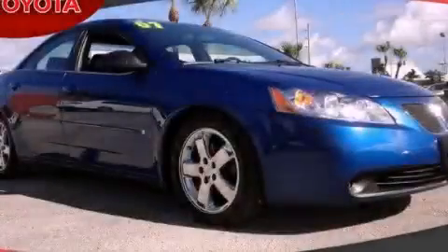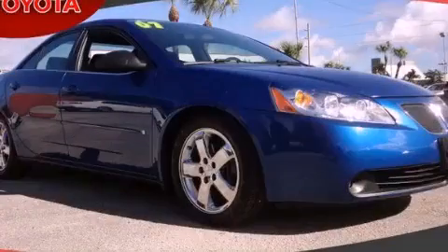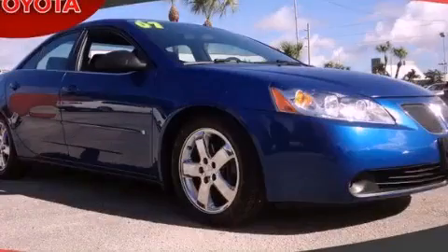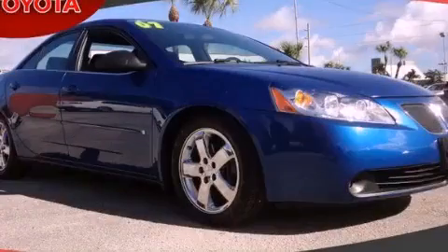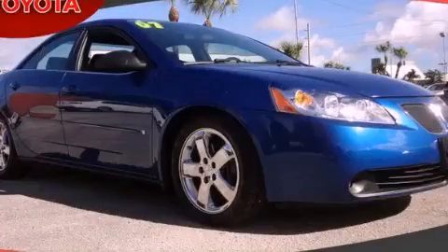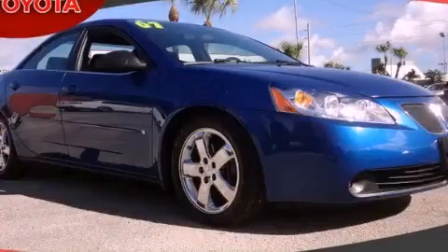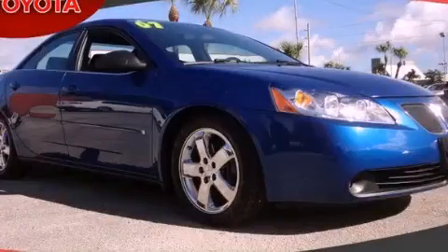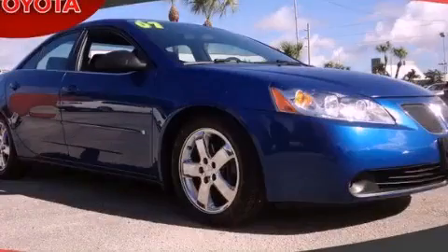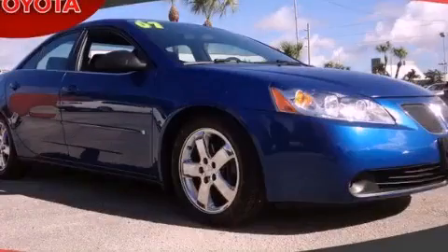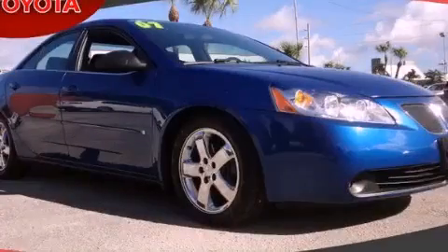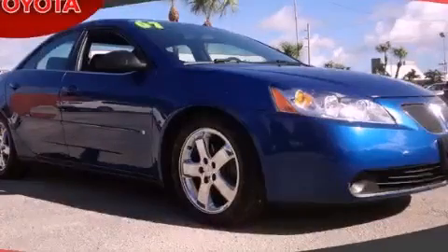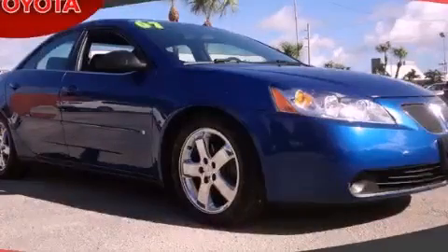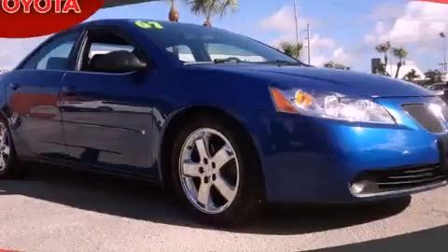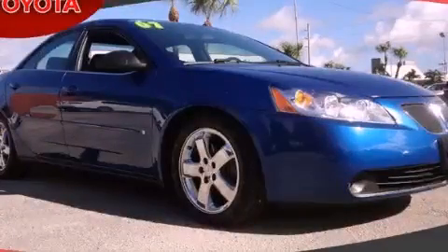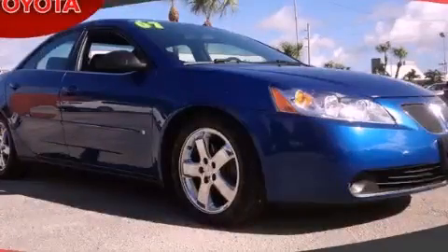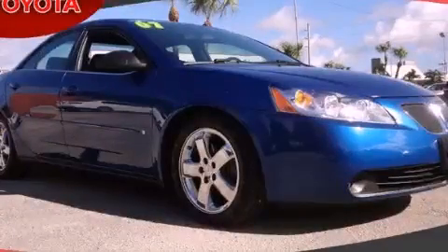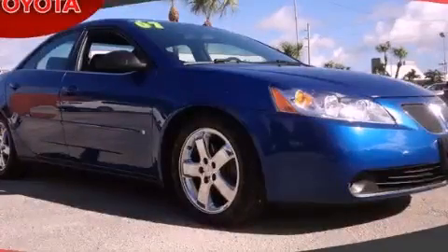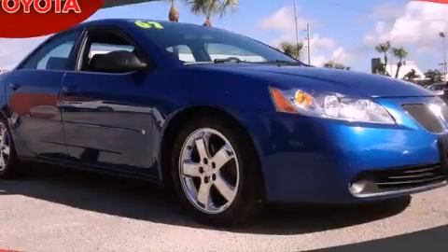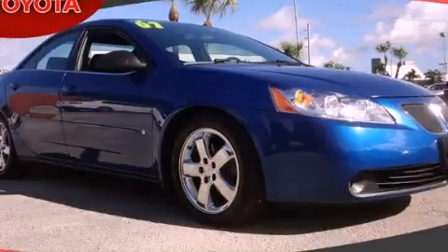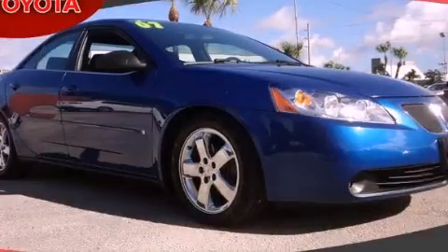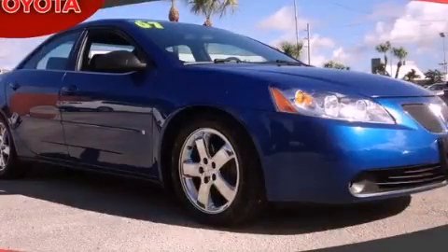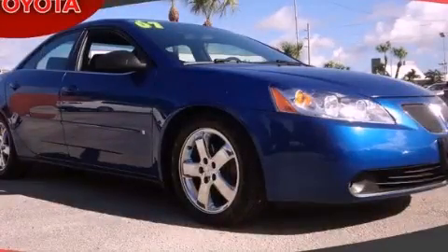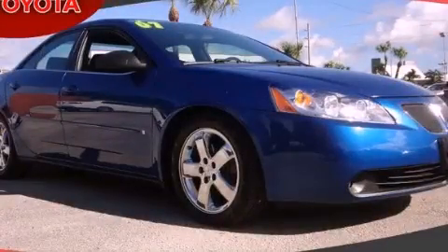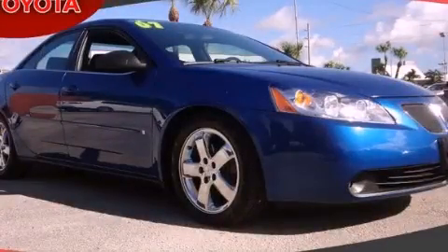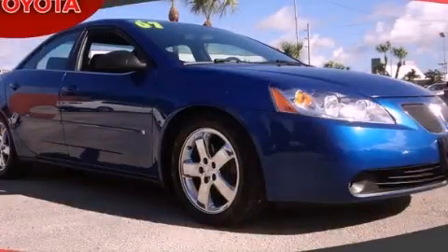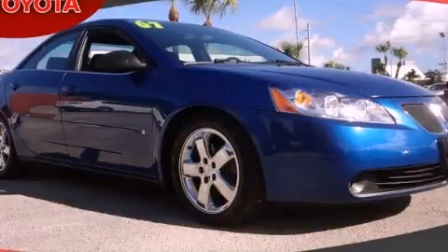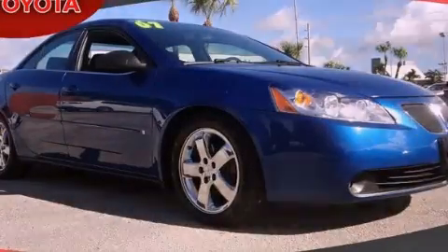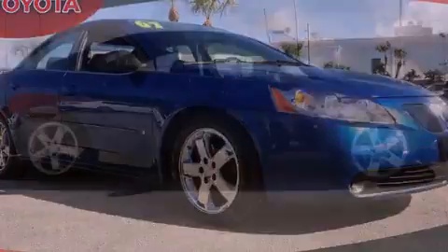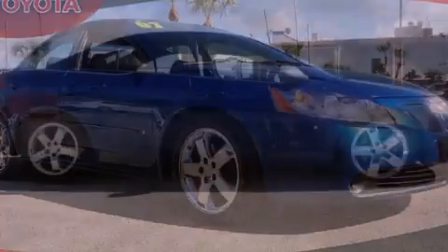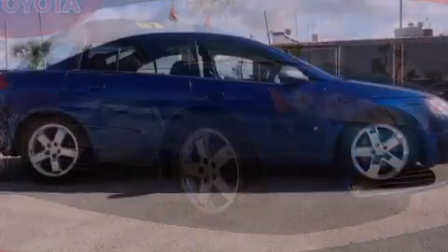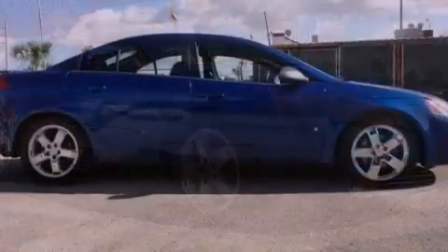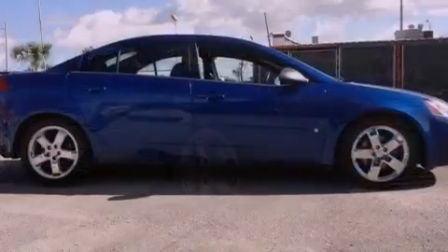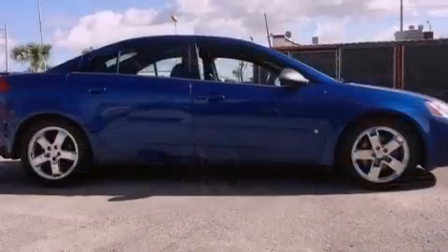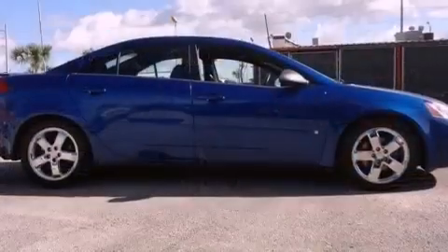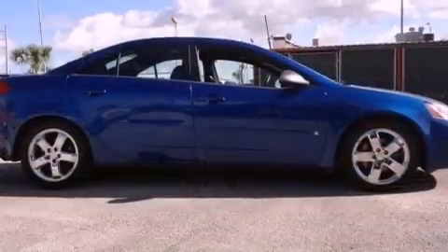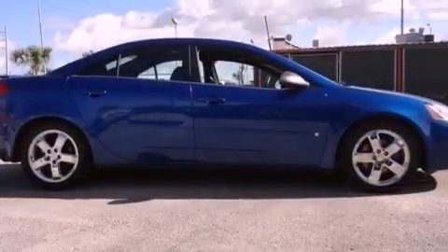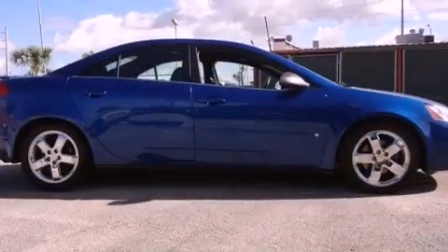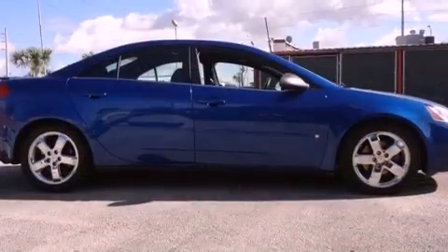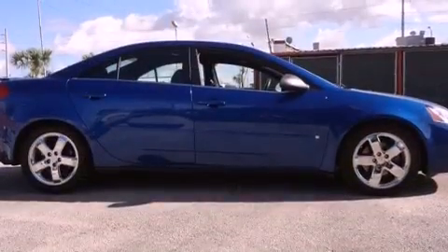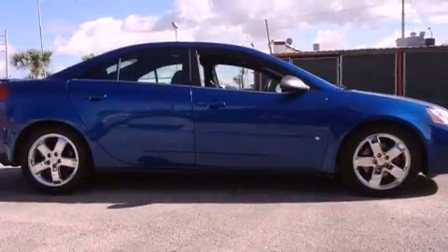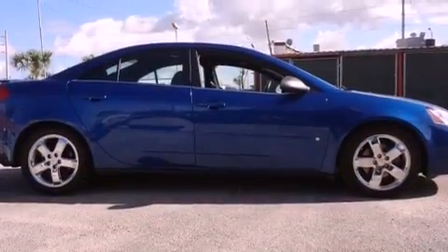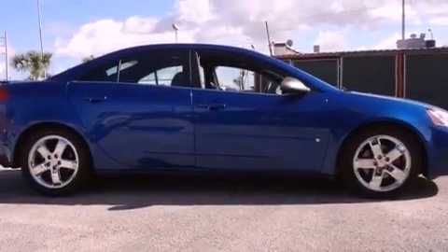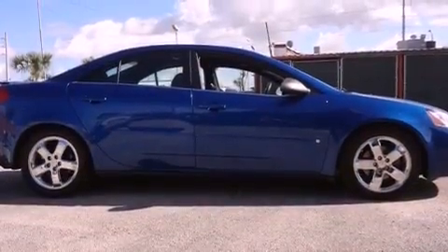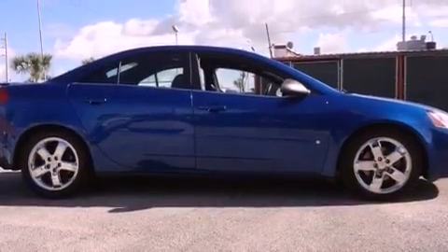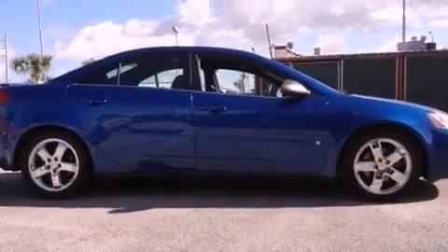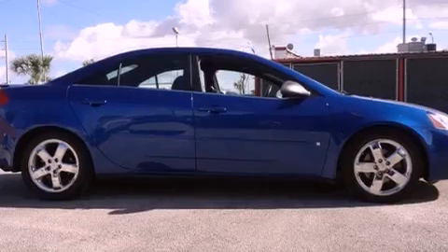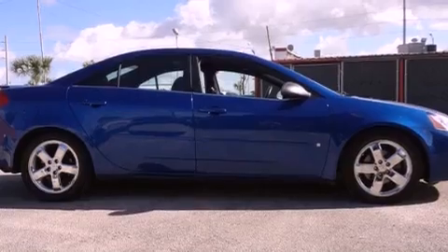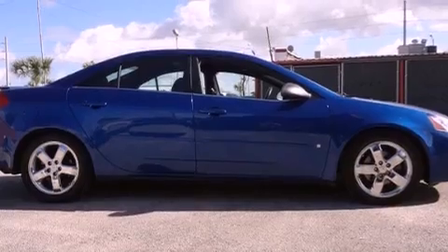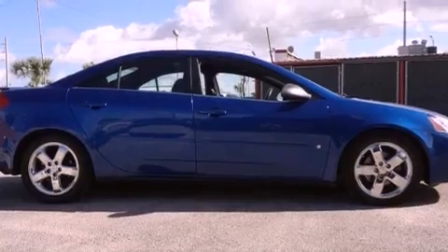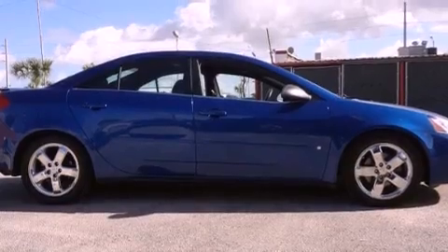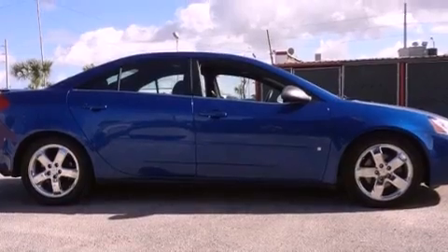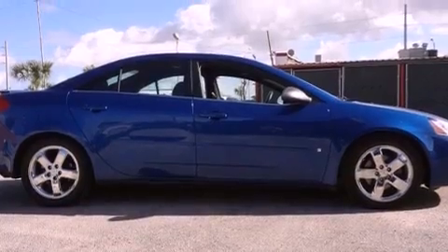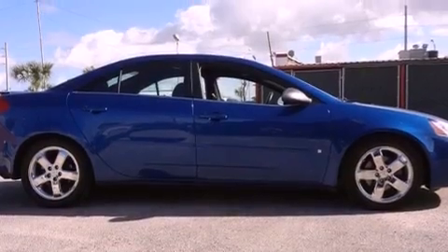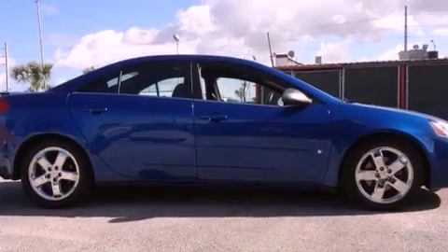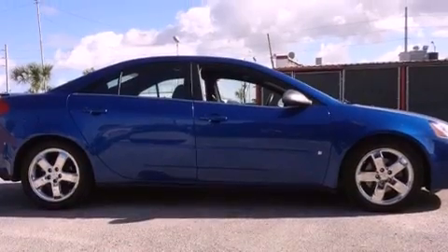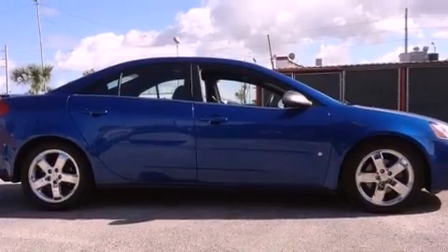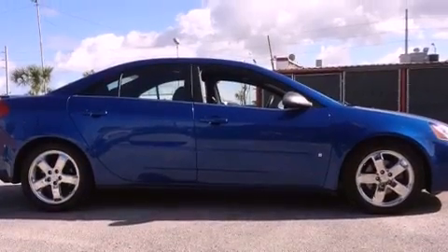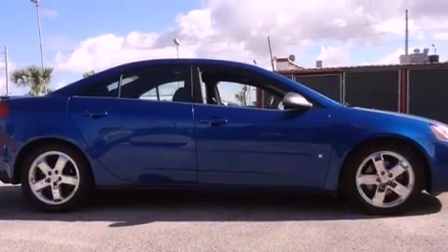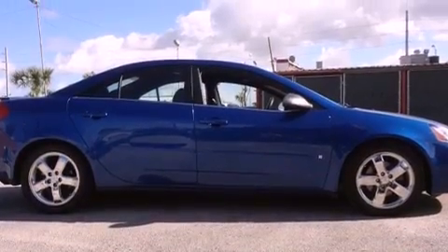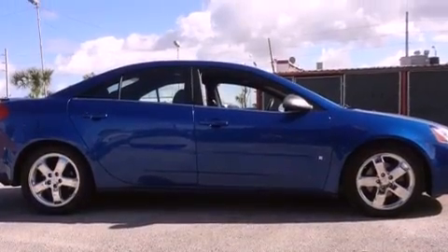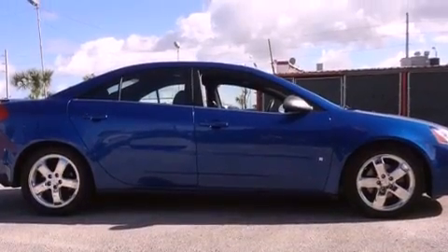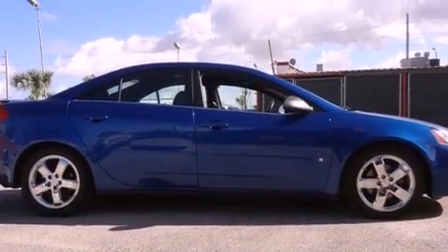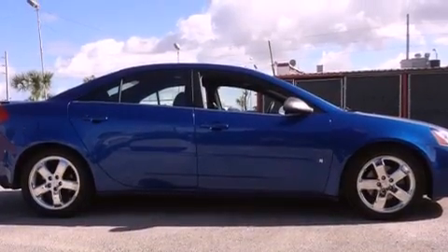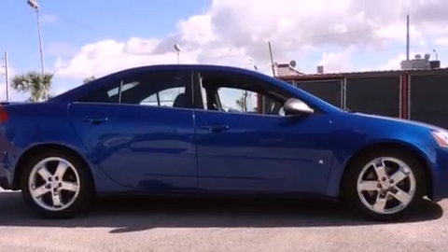This is a 2007 Pontiac G6. It features a six-cylinder engine and an automatic transmission.